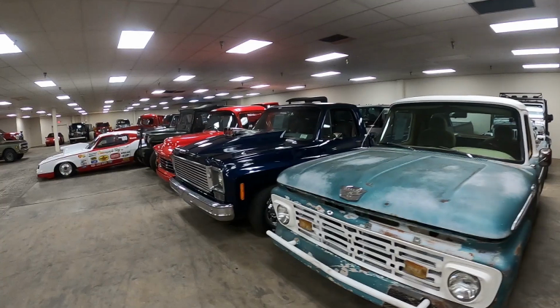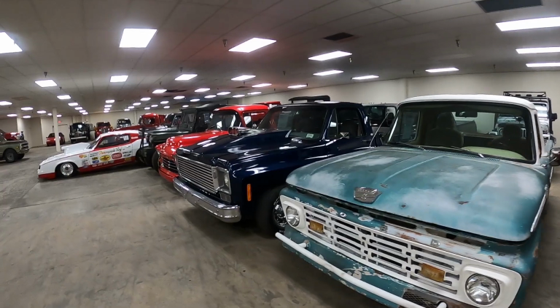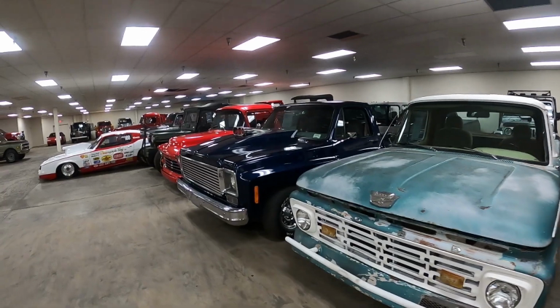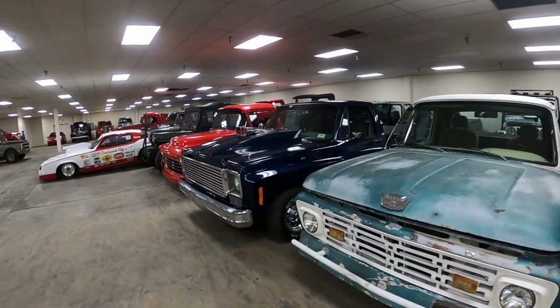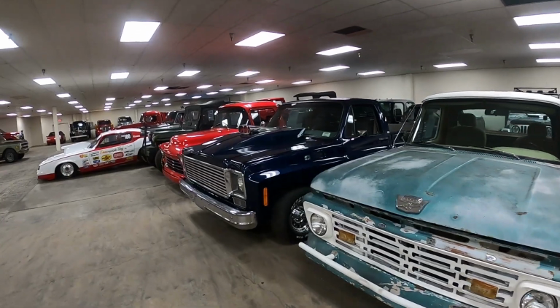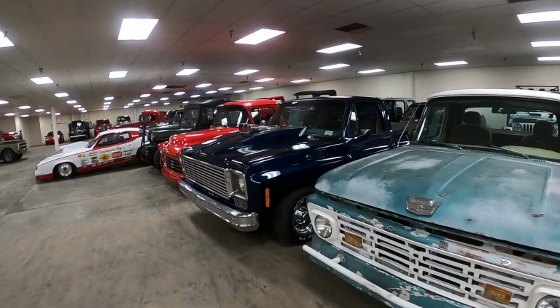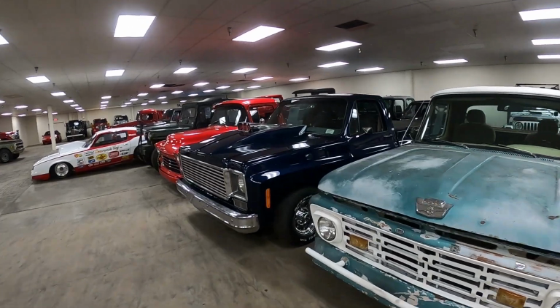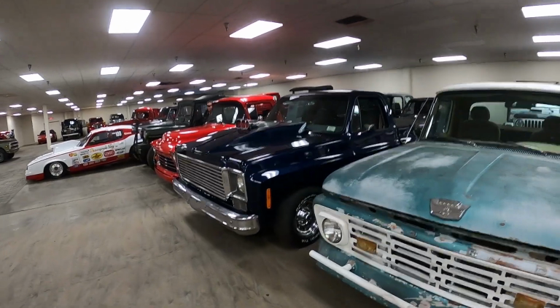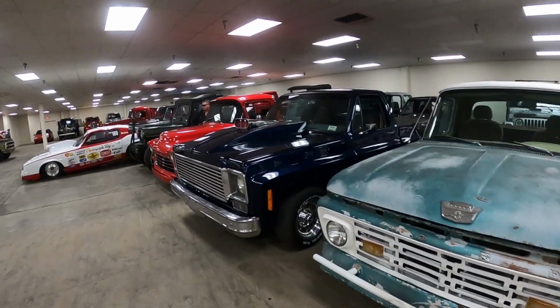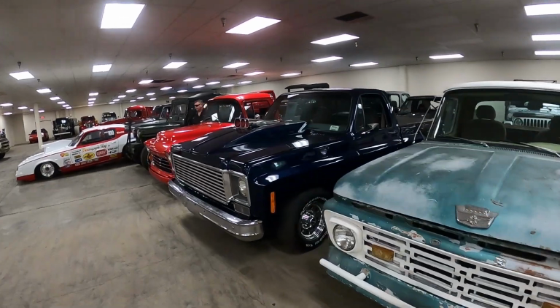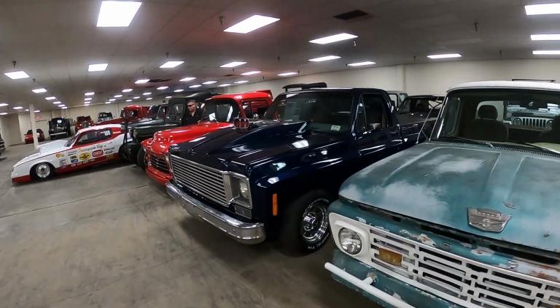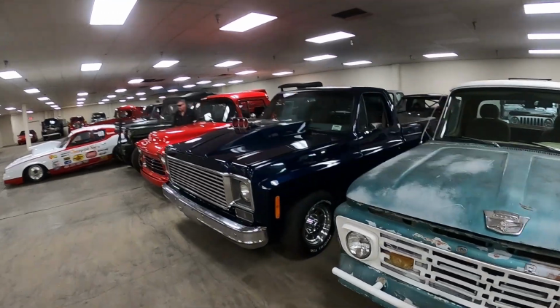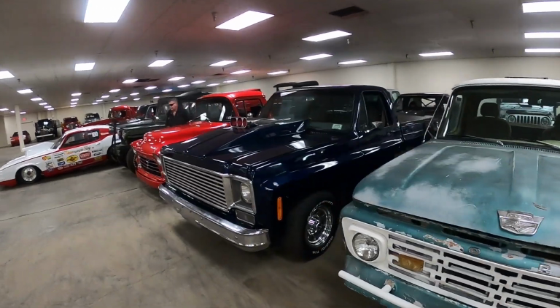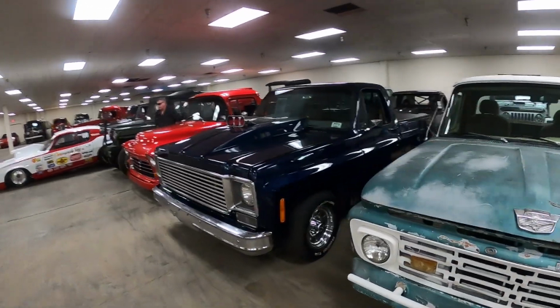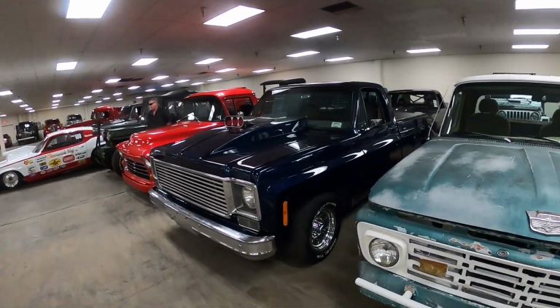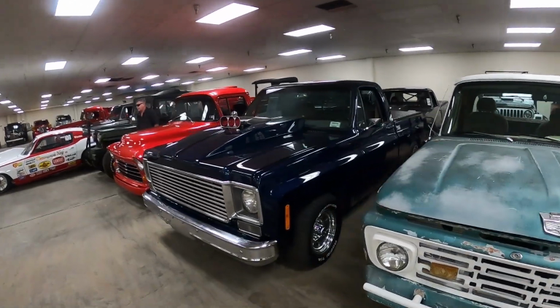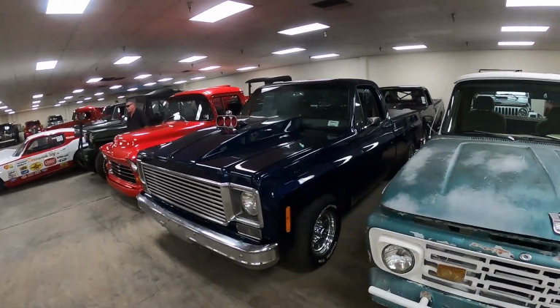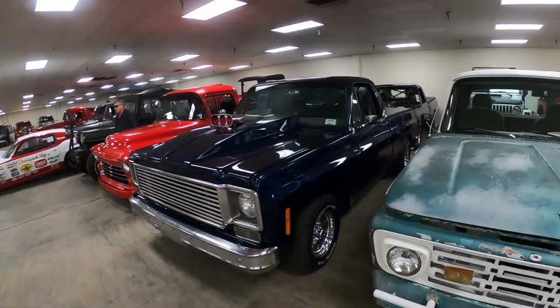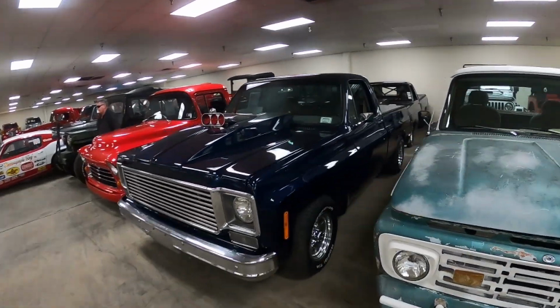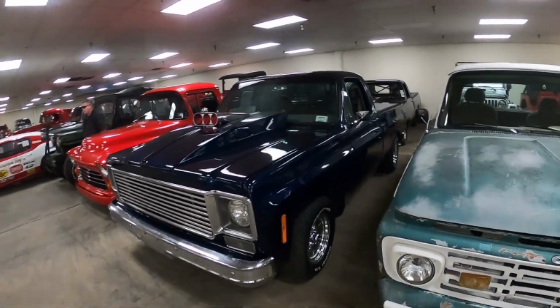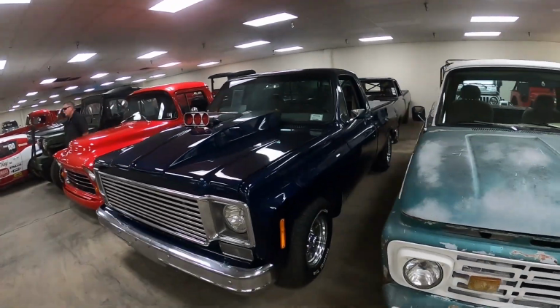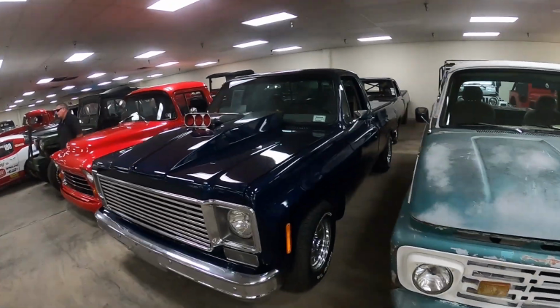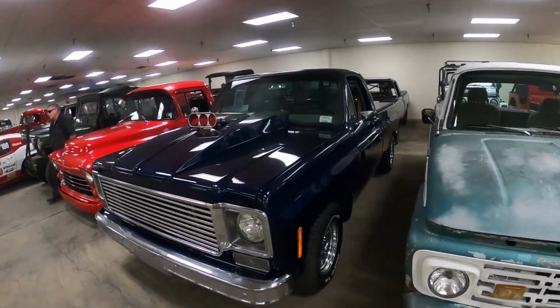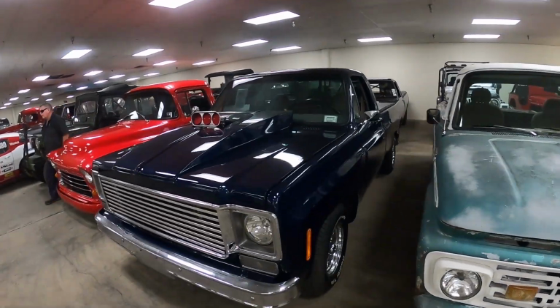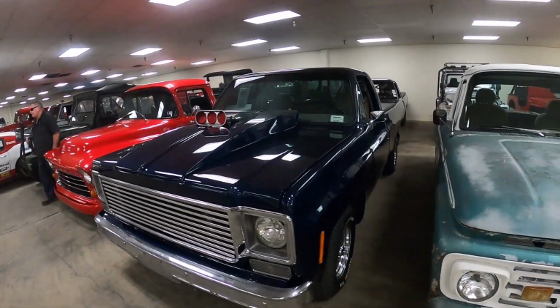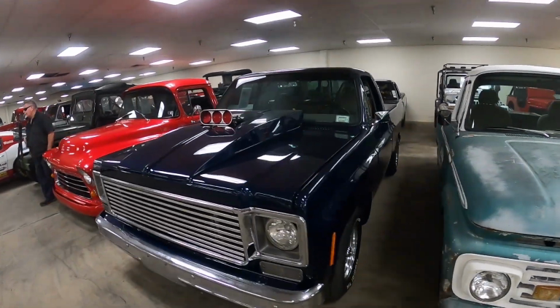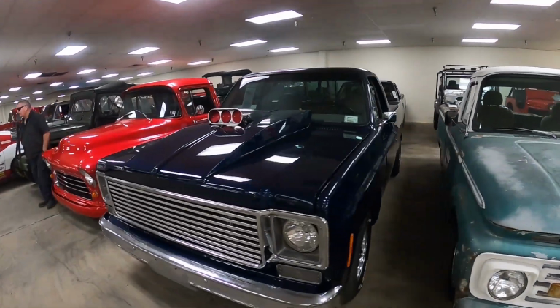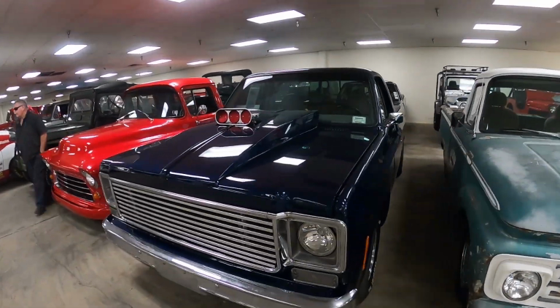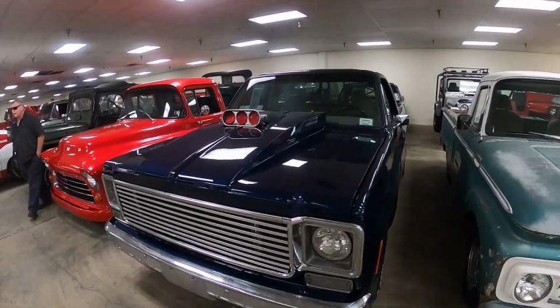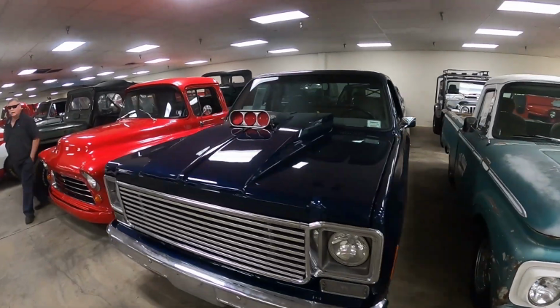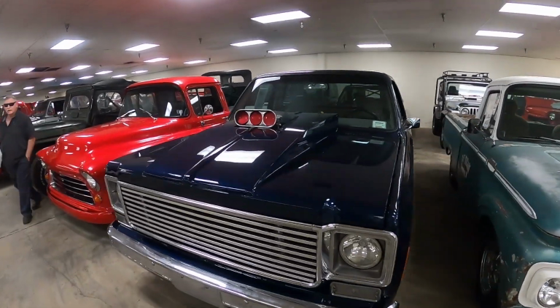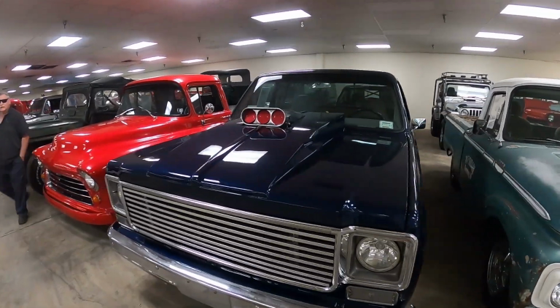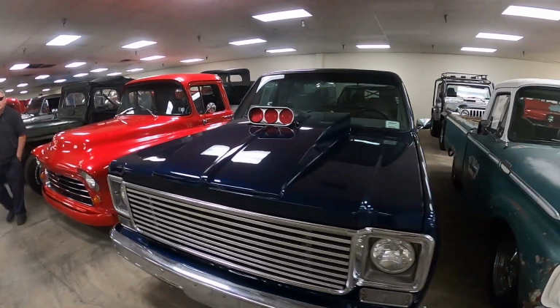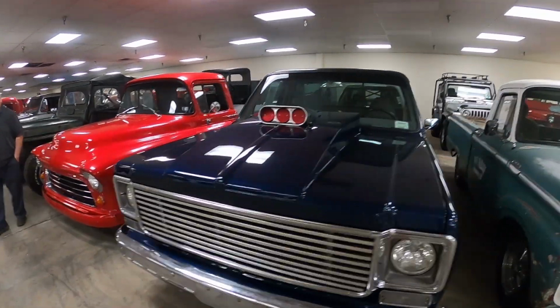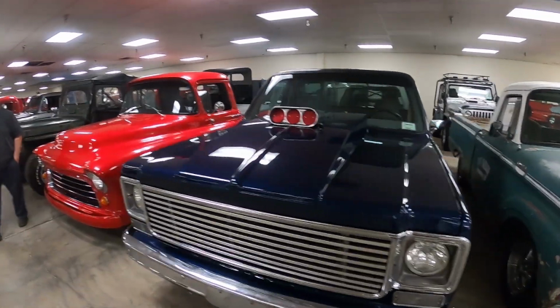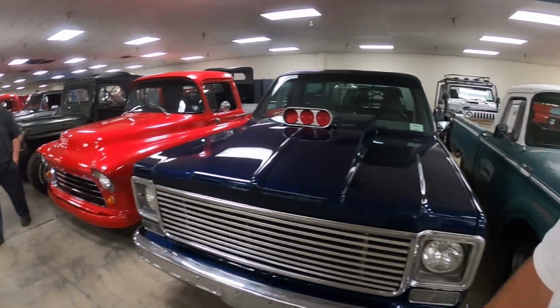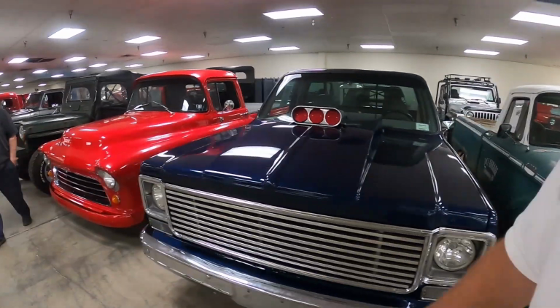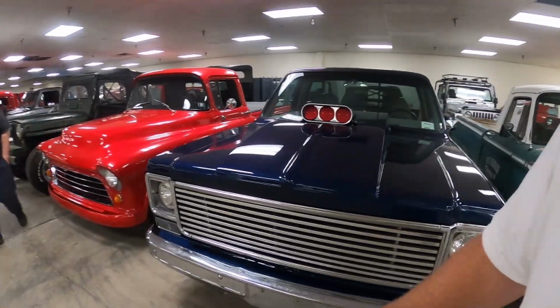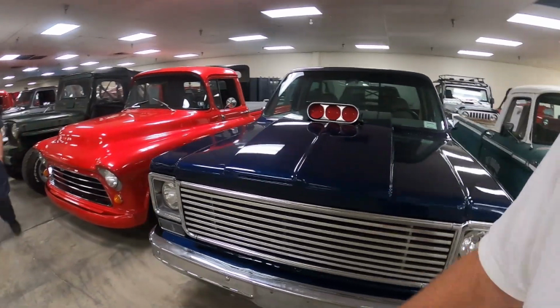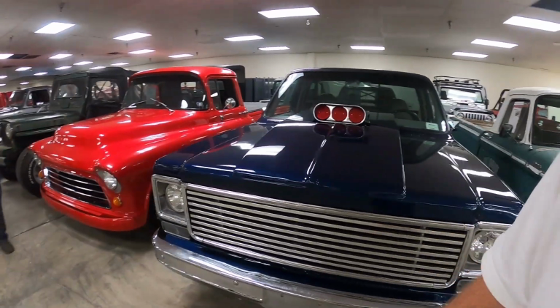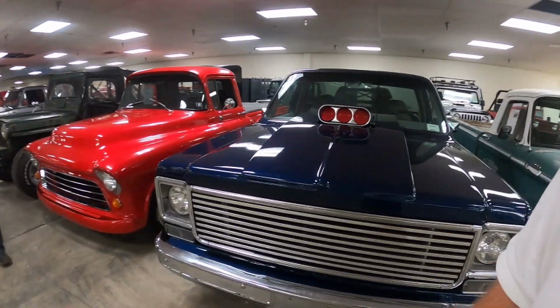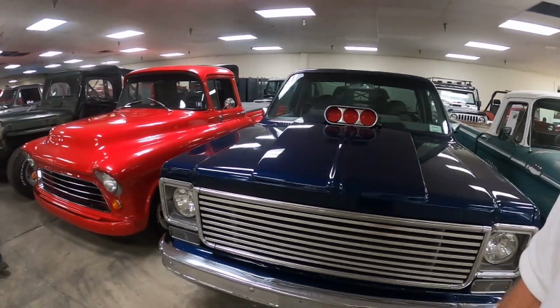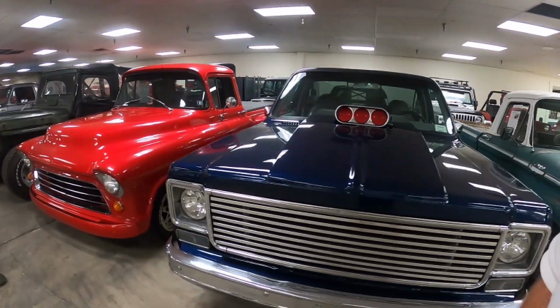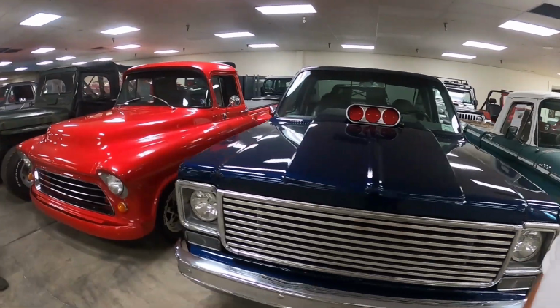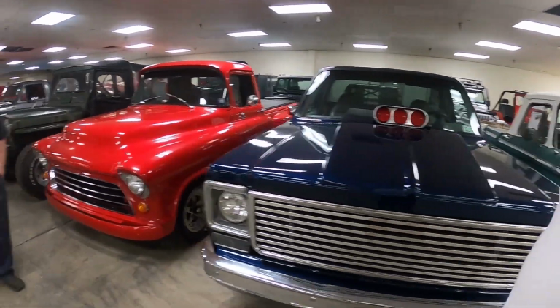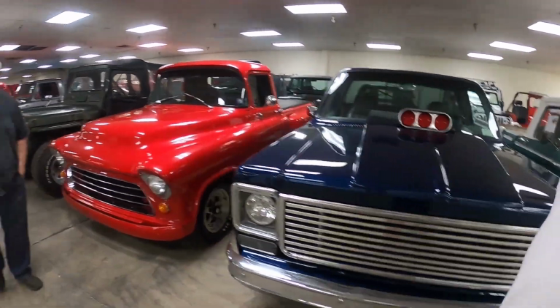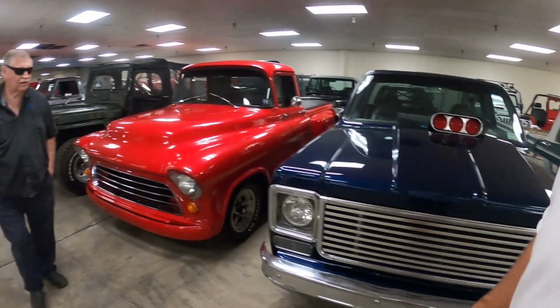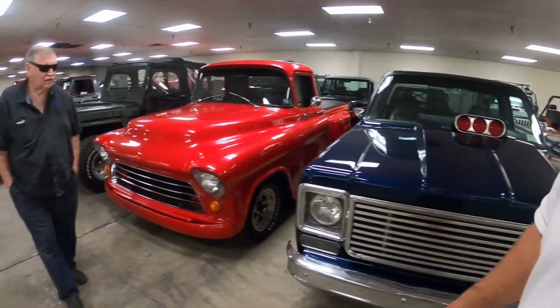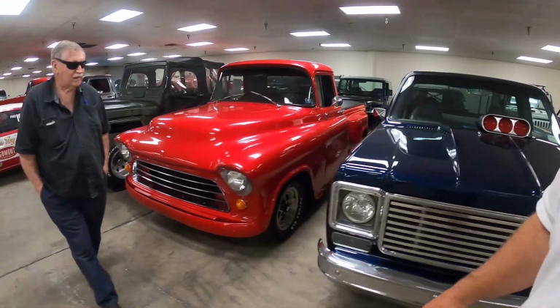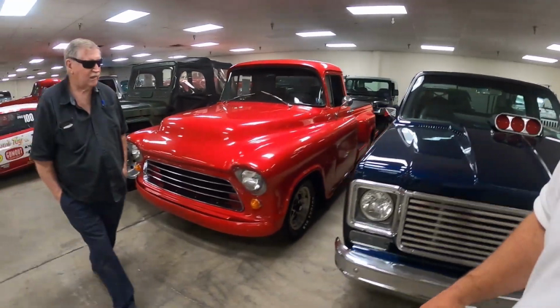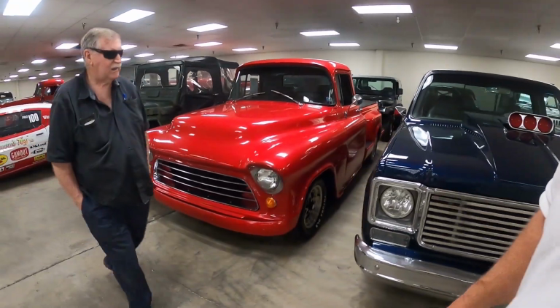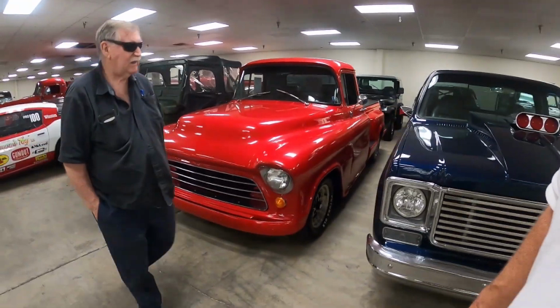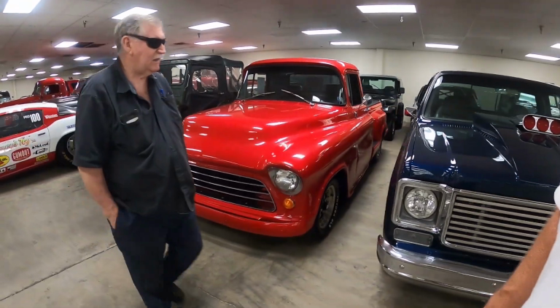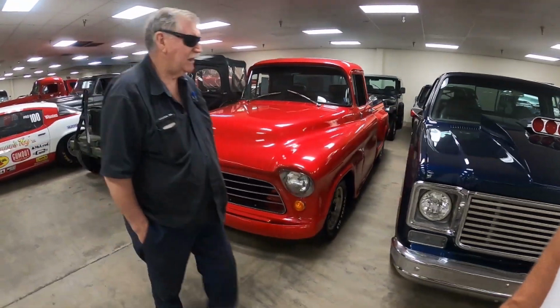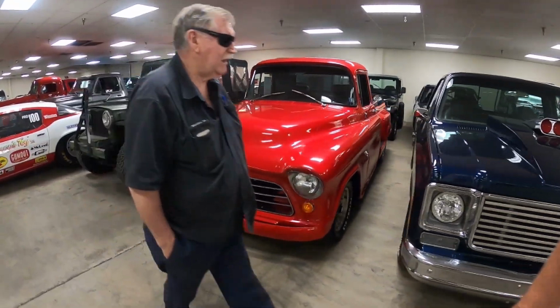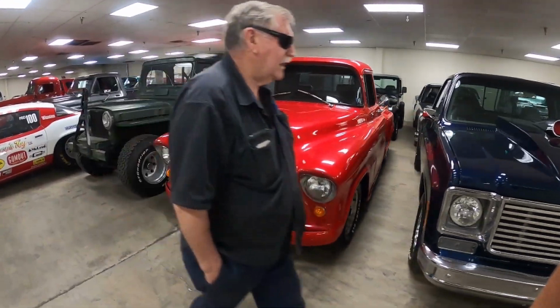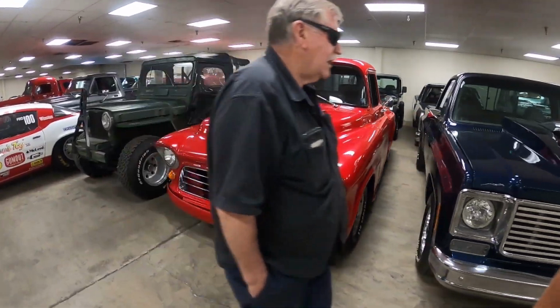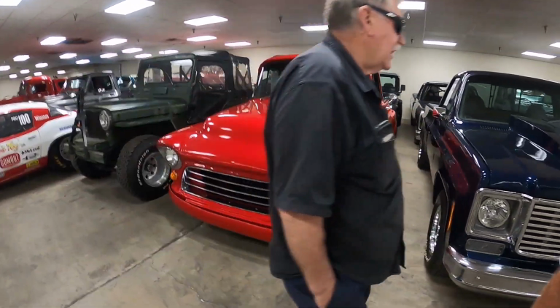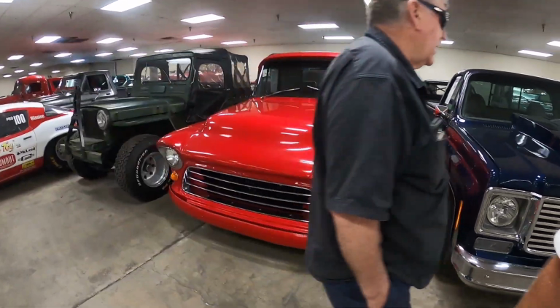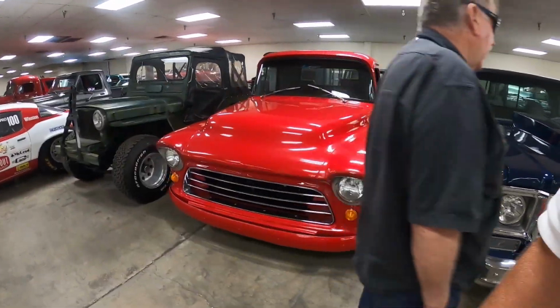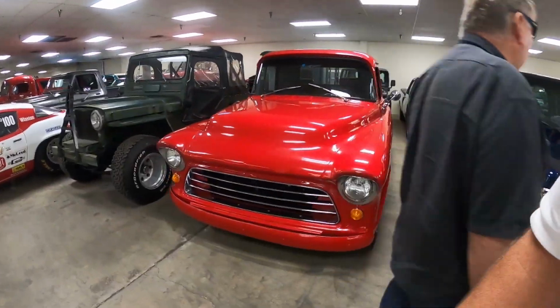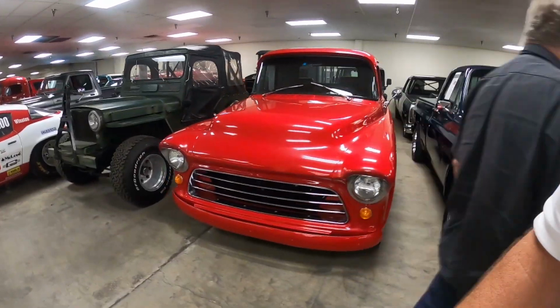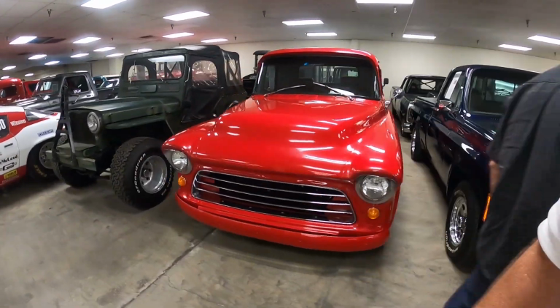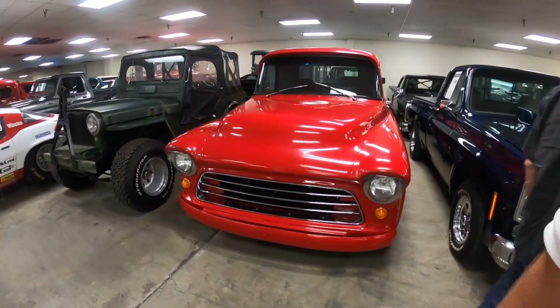How many are in here about? I'm thinking a thousand? There's 300 barn finds on display and then there's about 650 cars for sale in here.